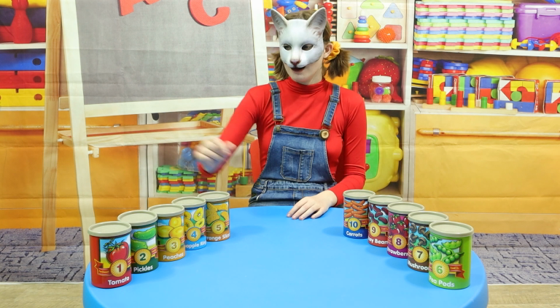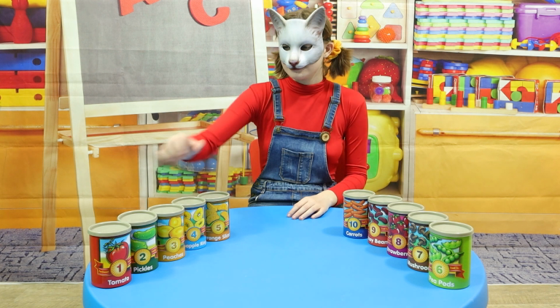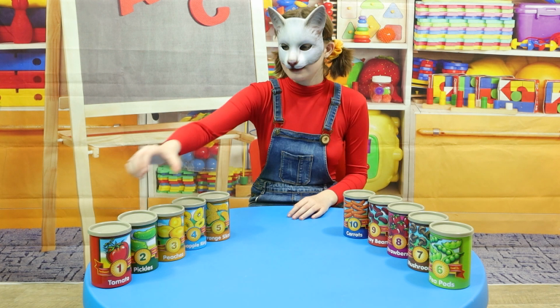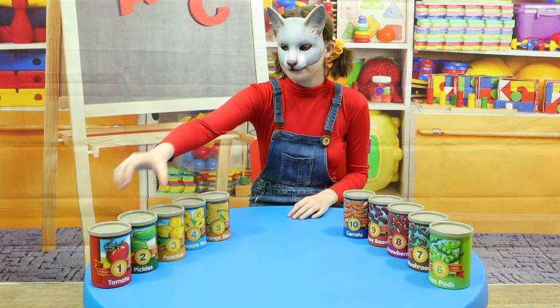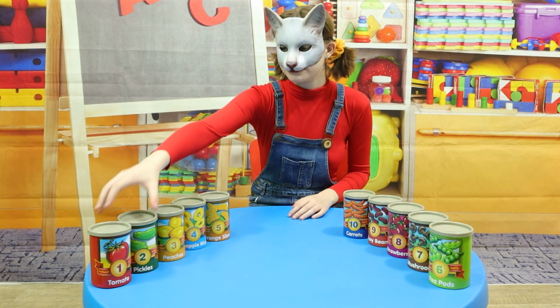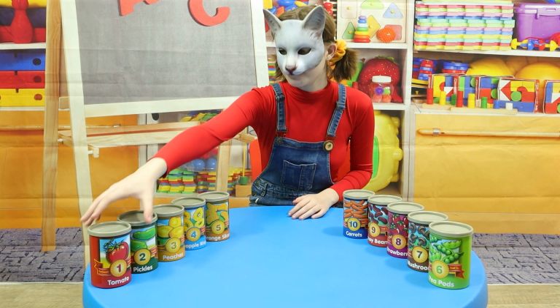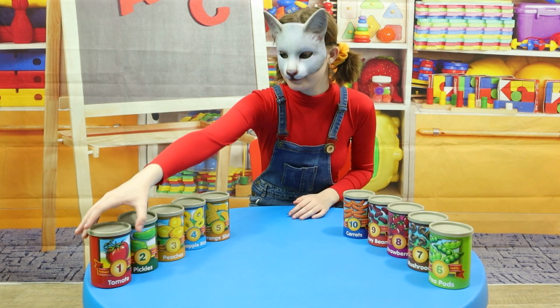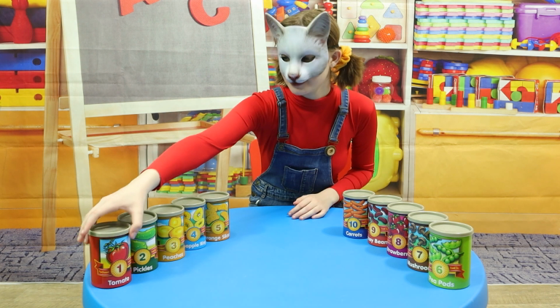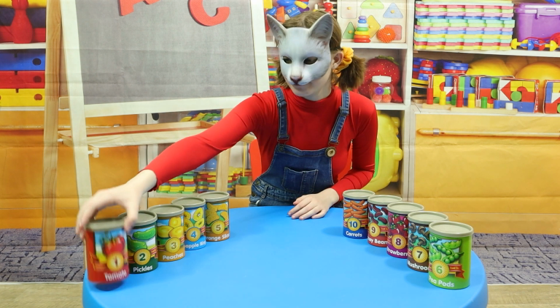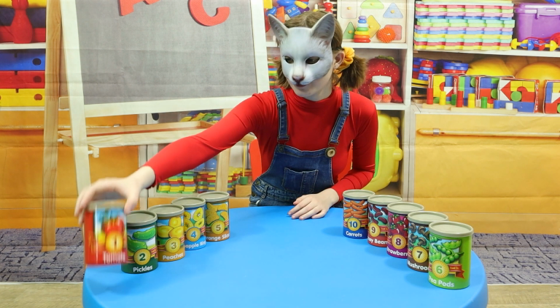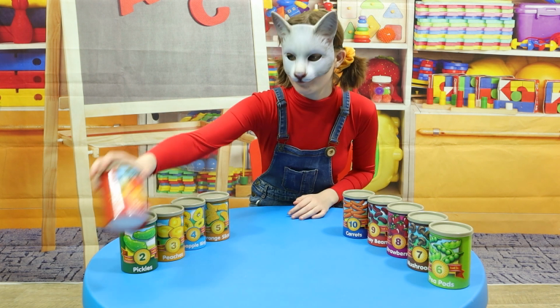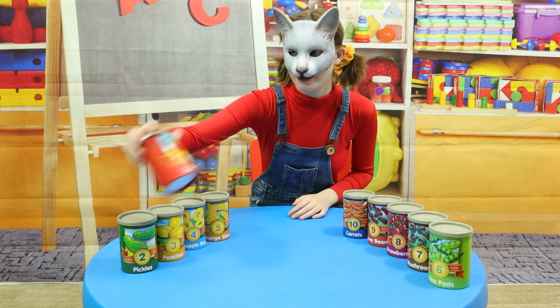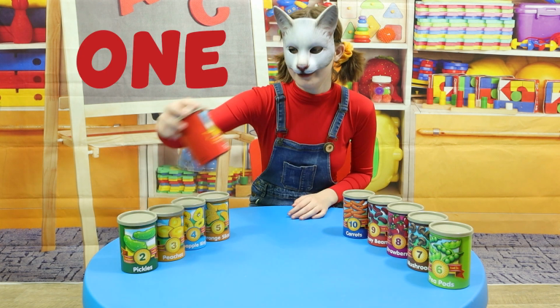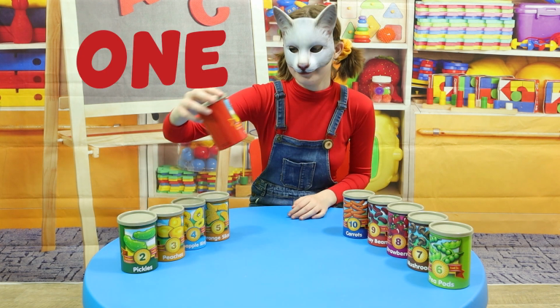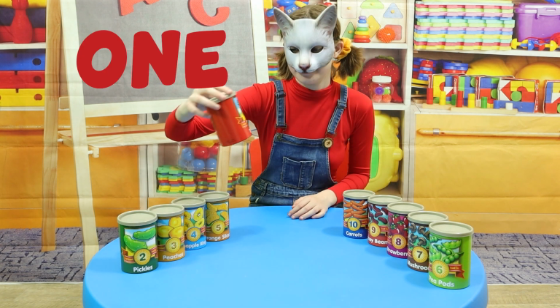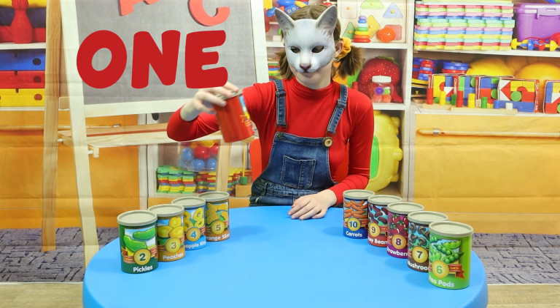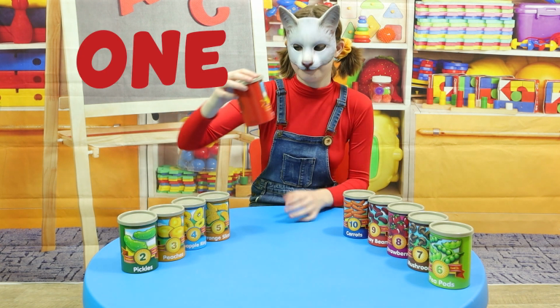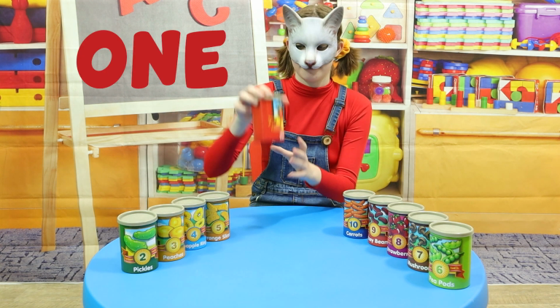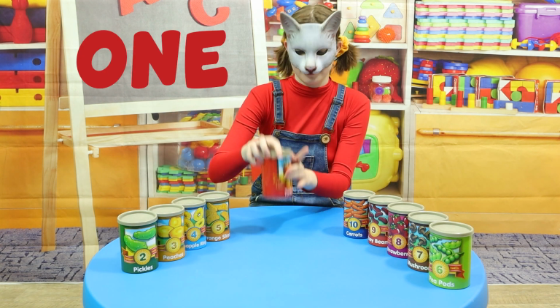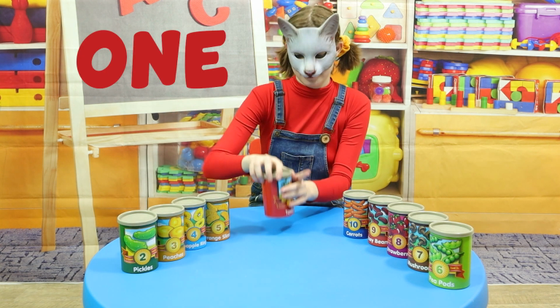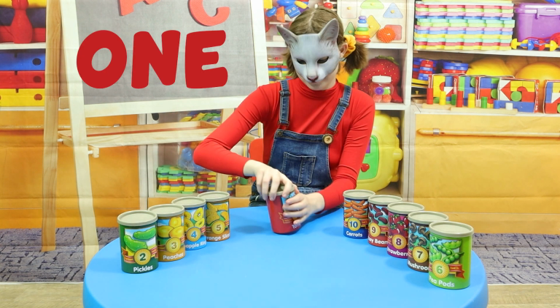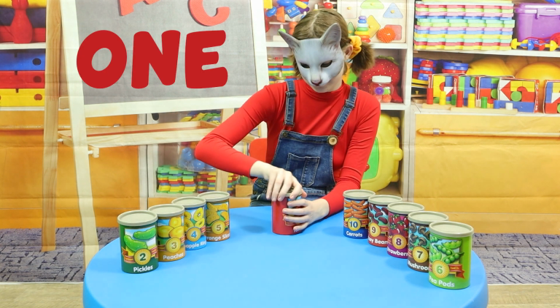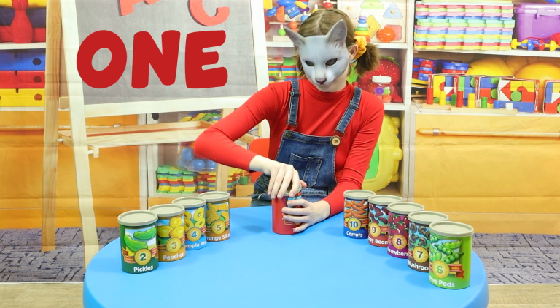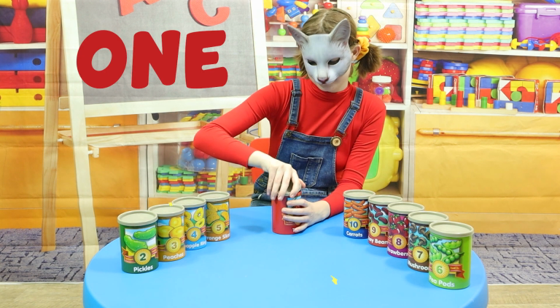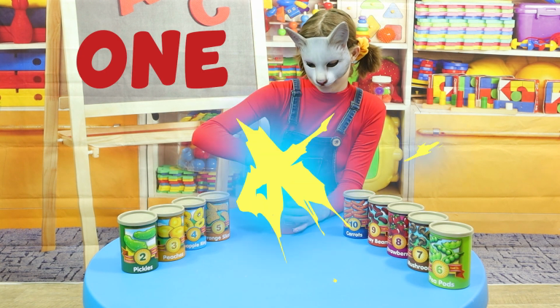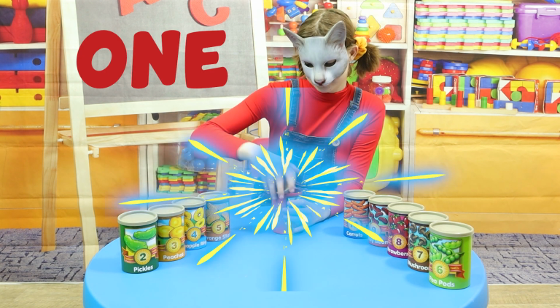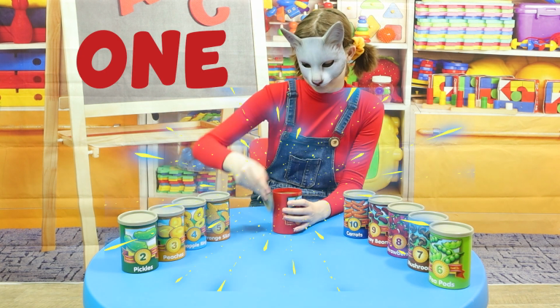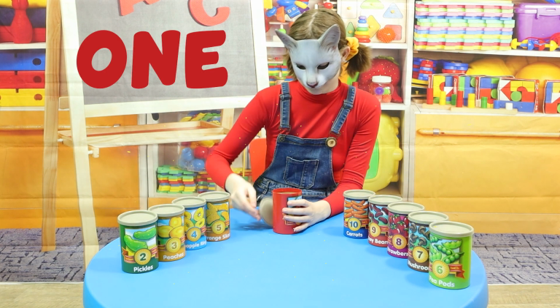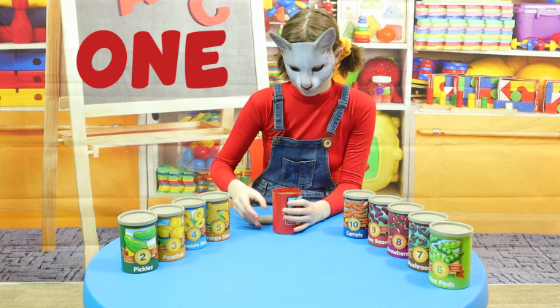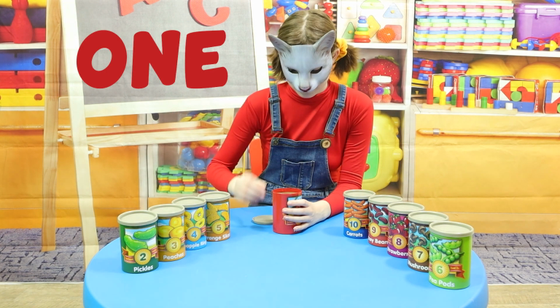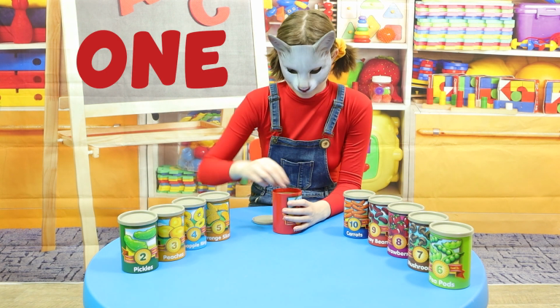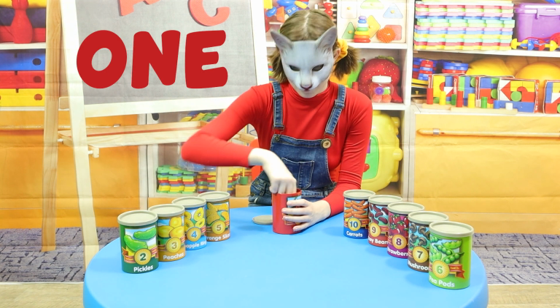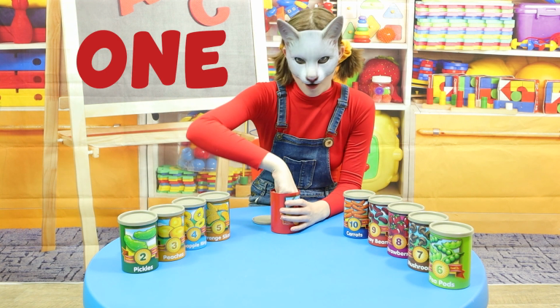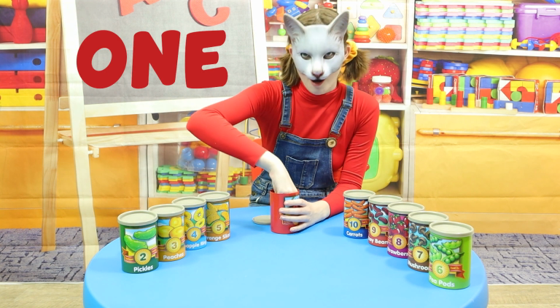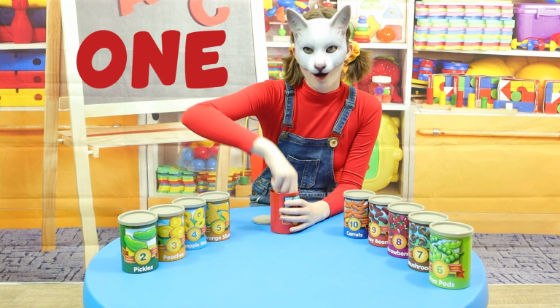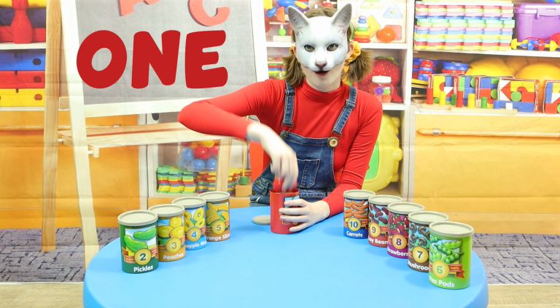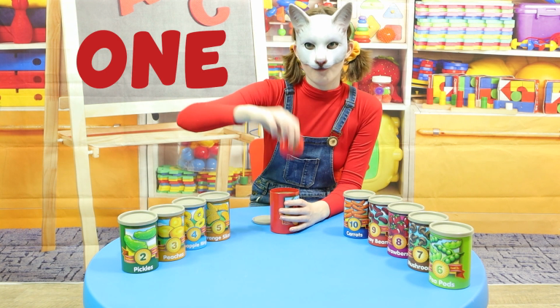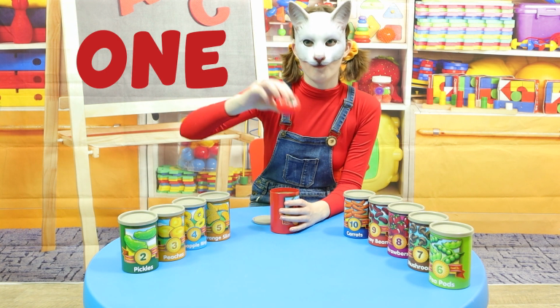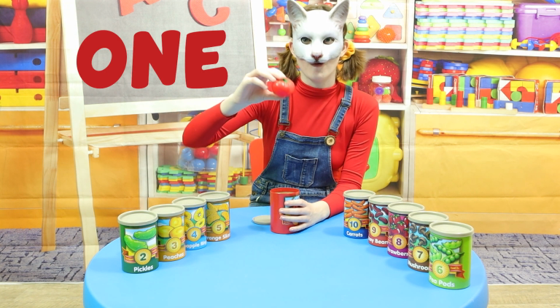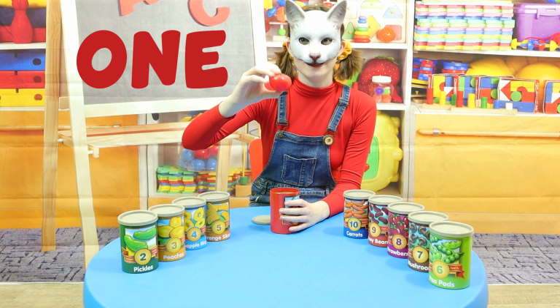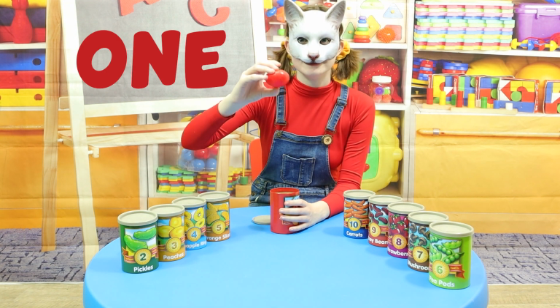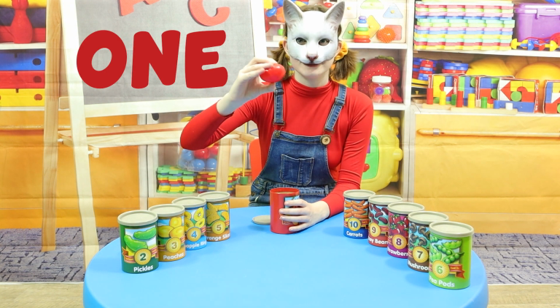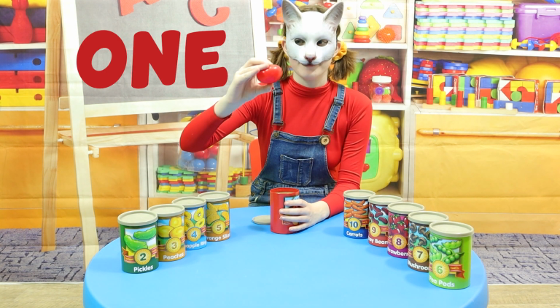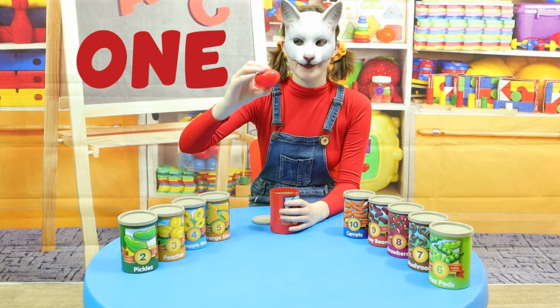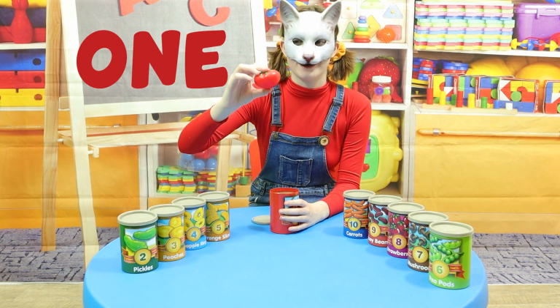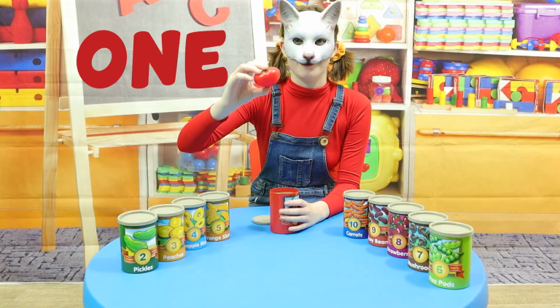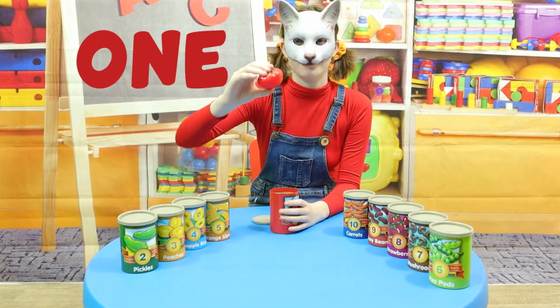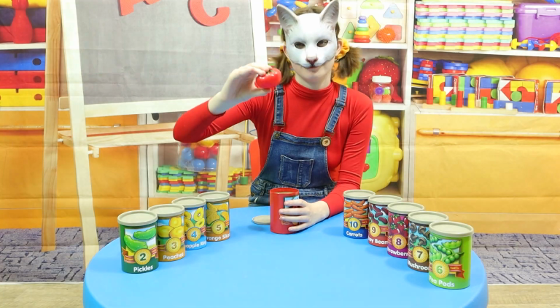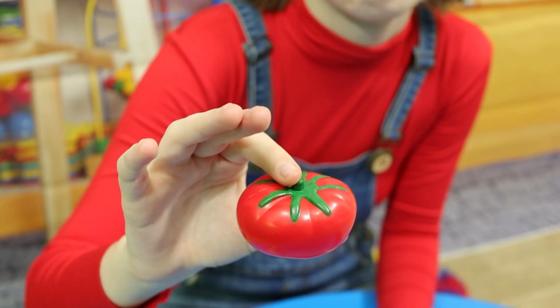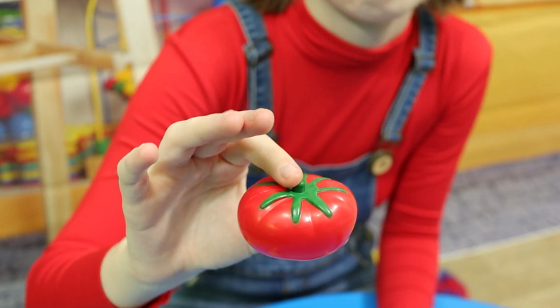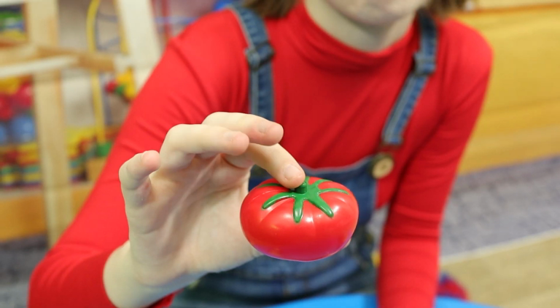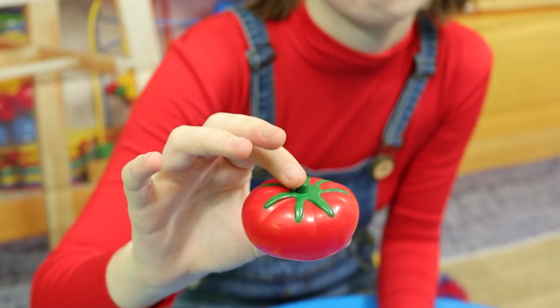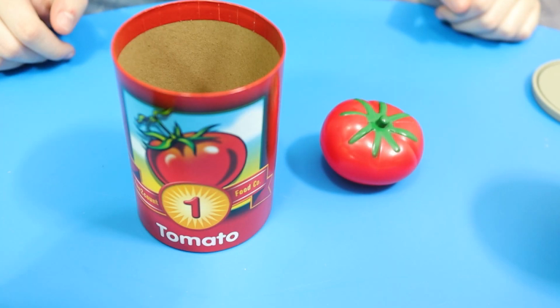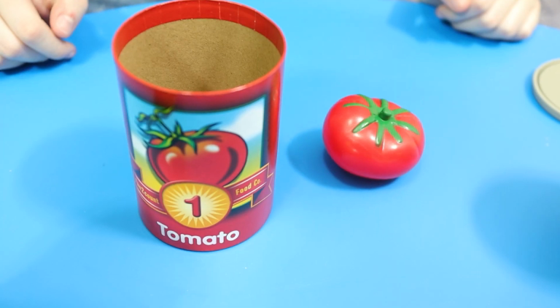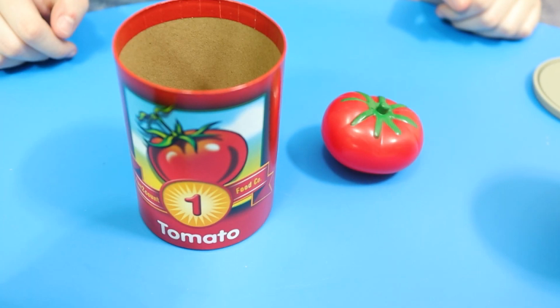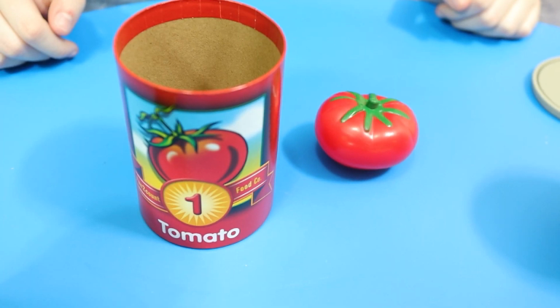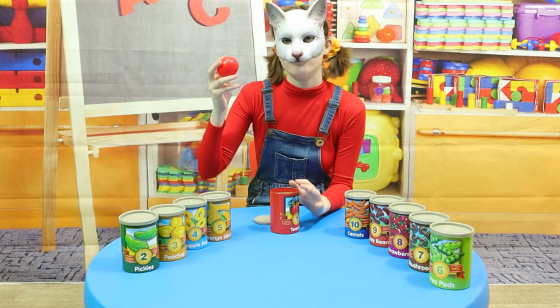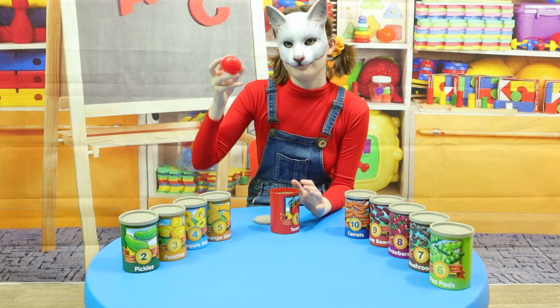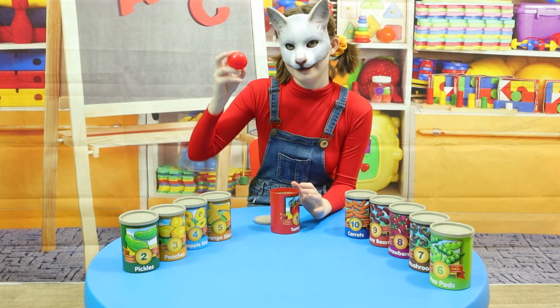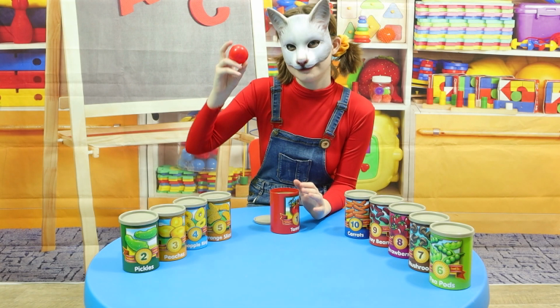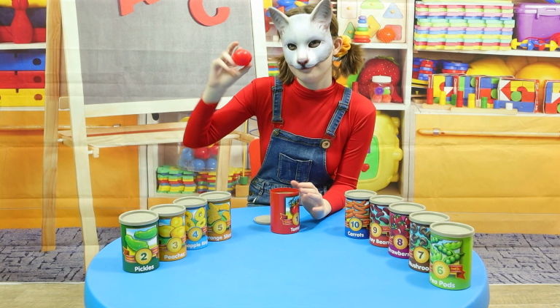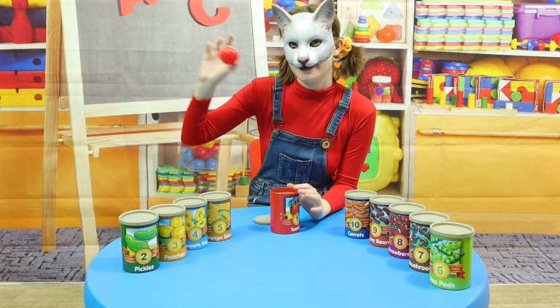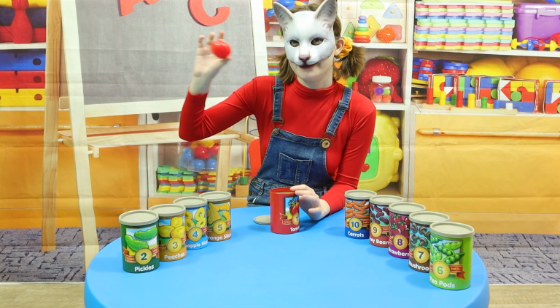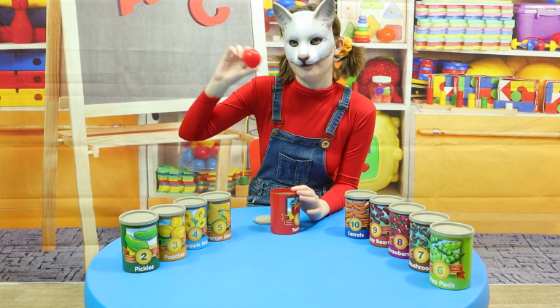Let's start with number 1! 1 tomato! 1 red tomato!